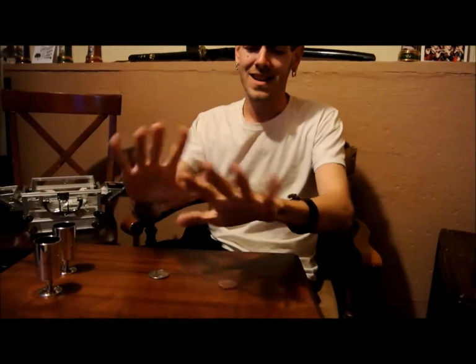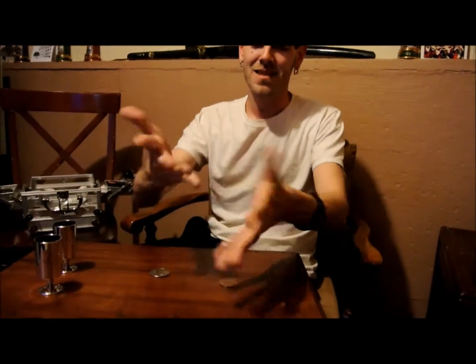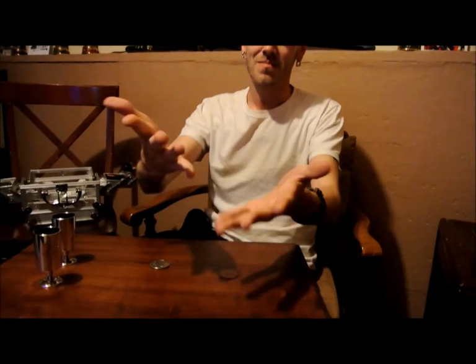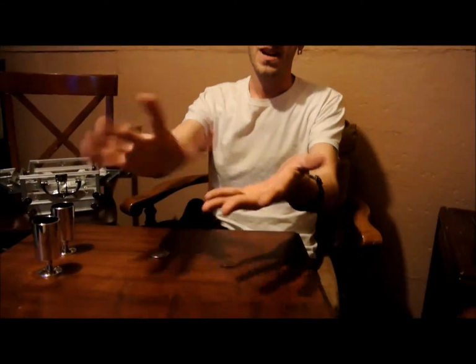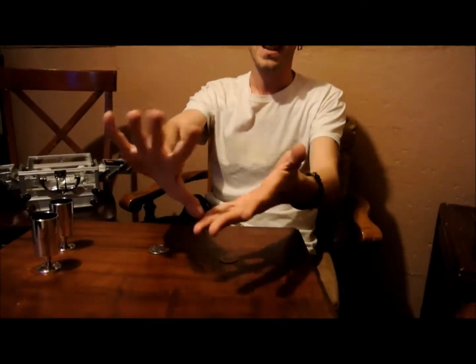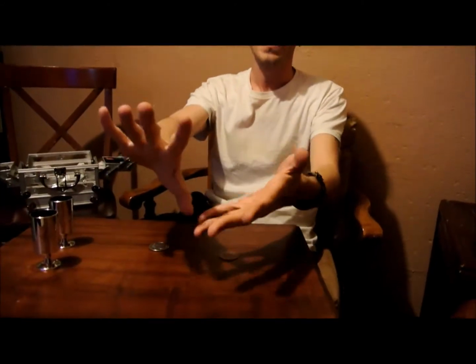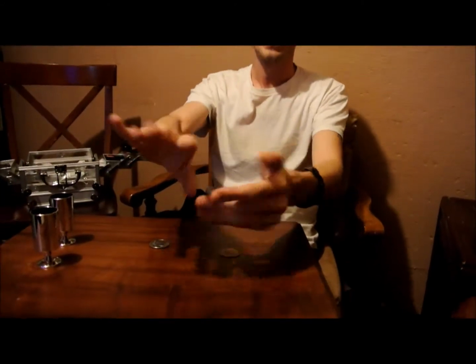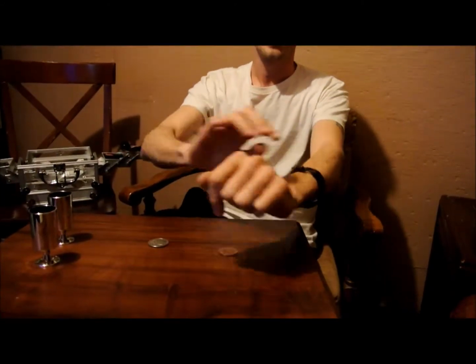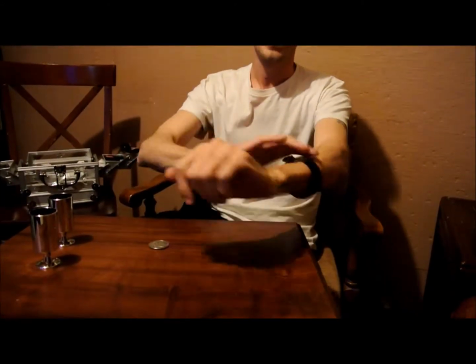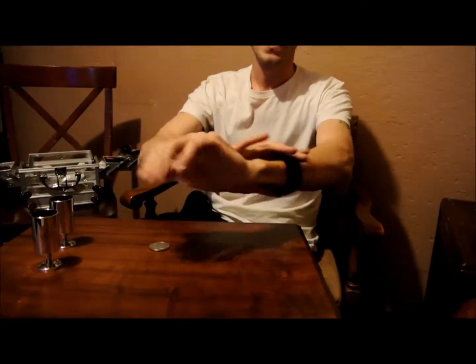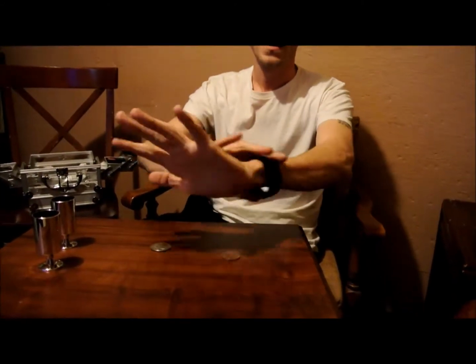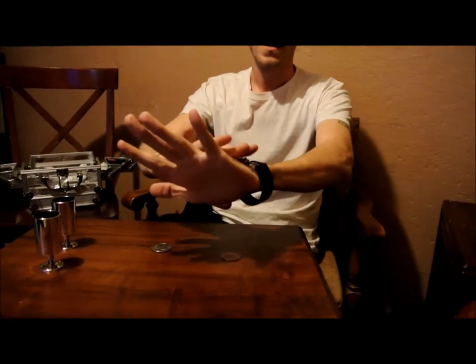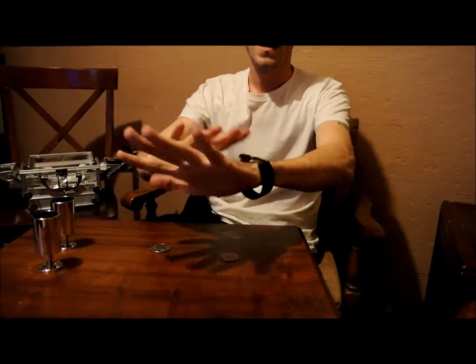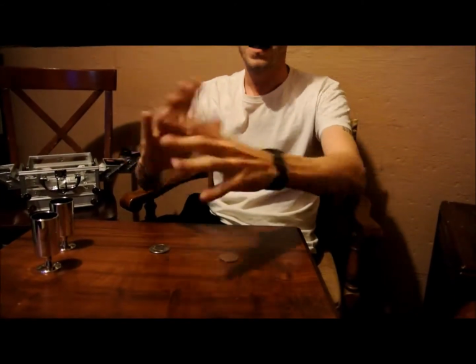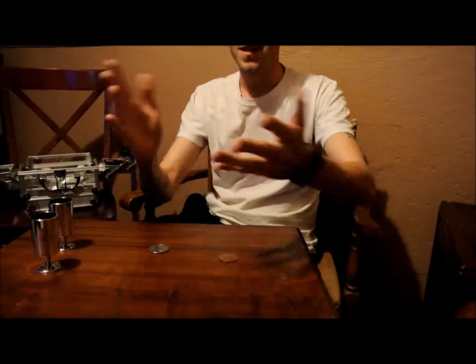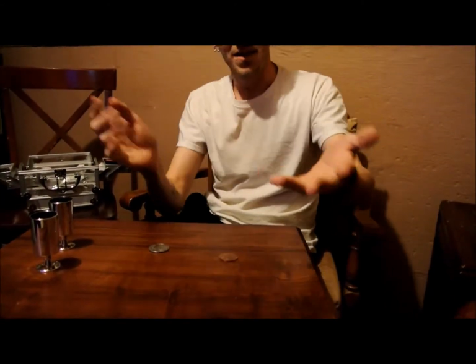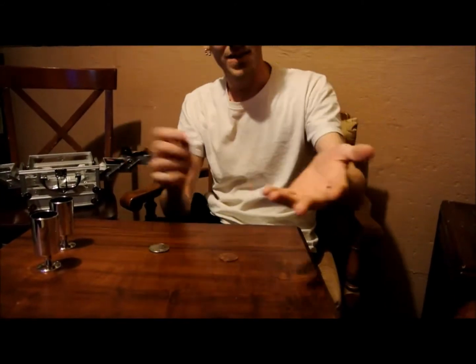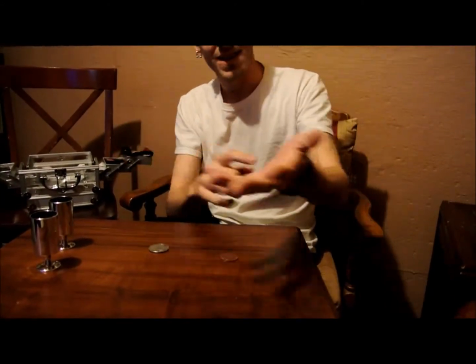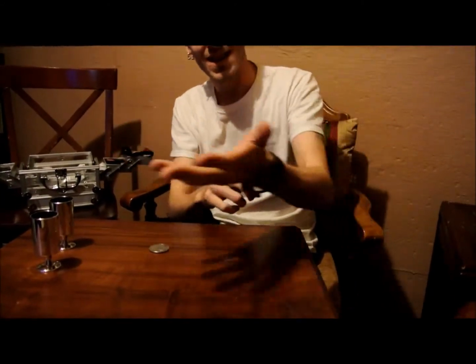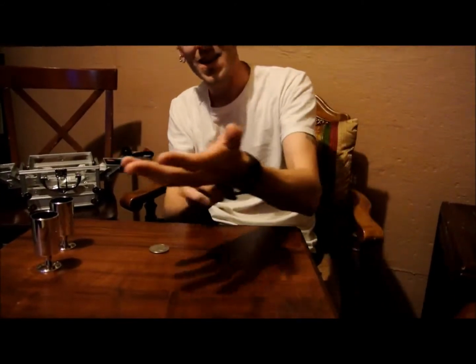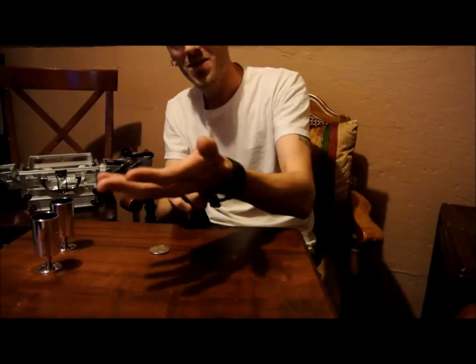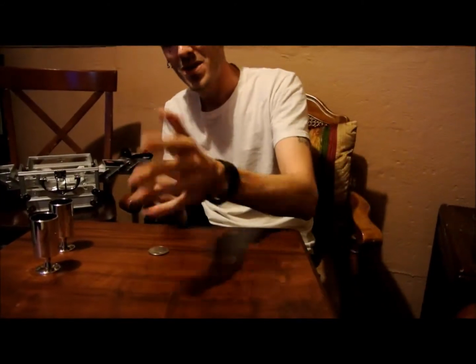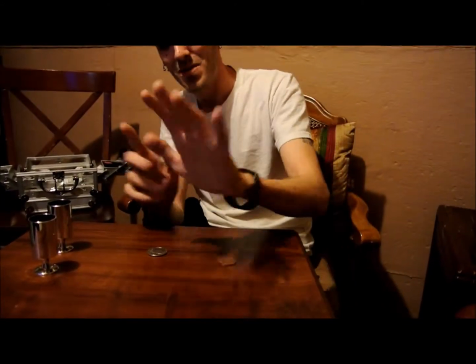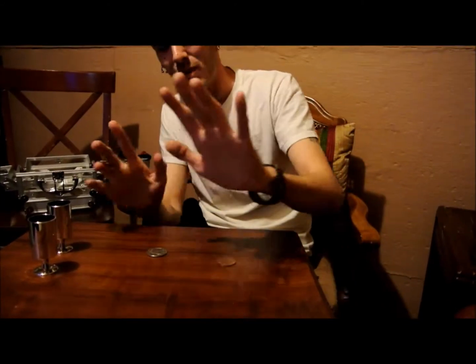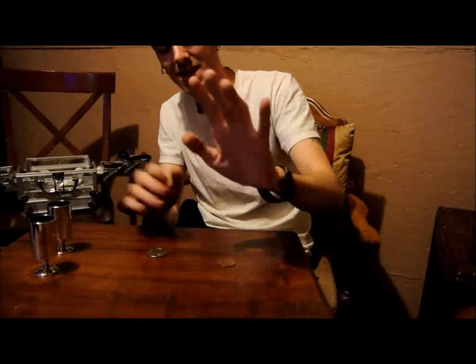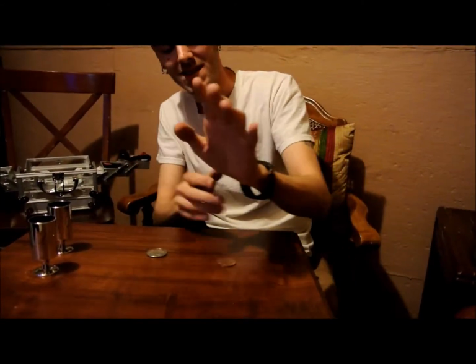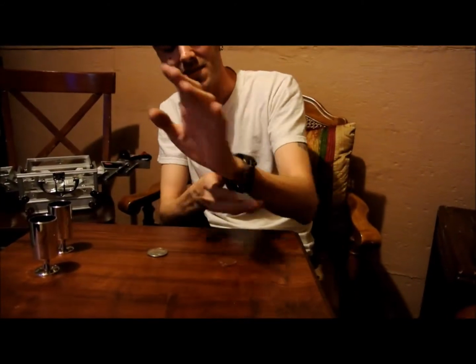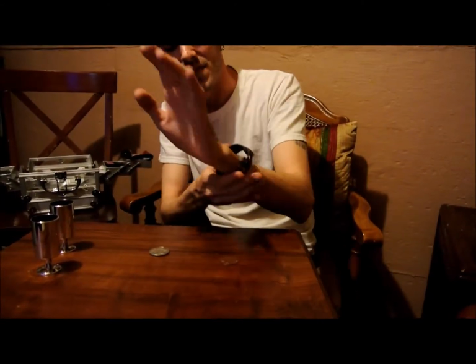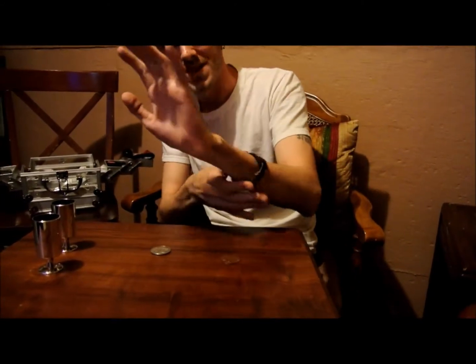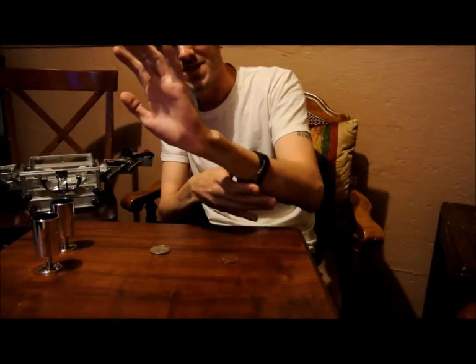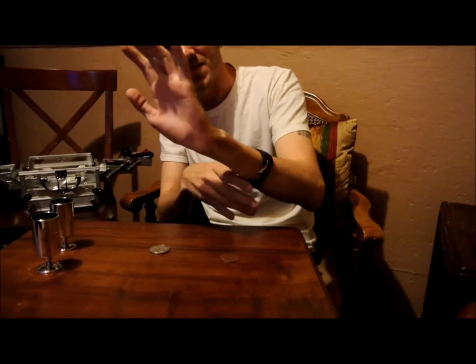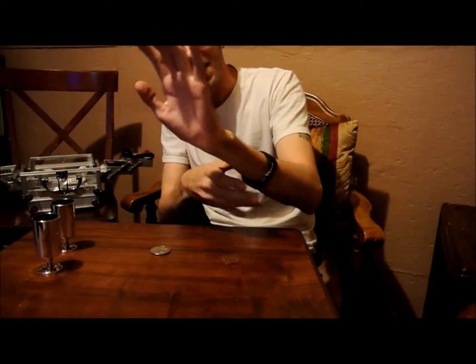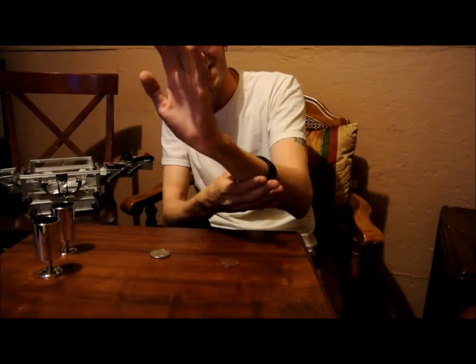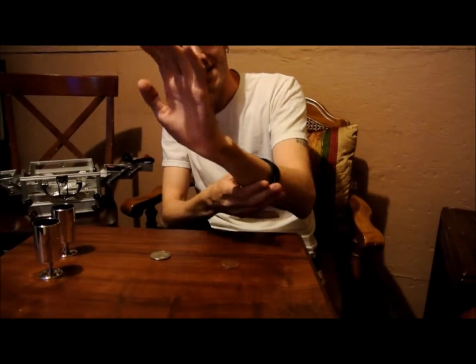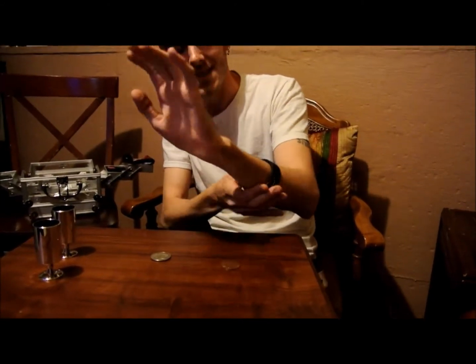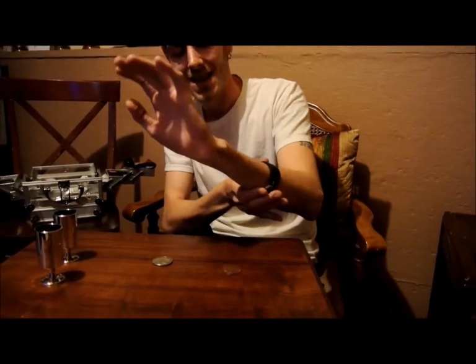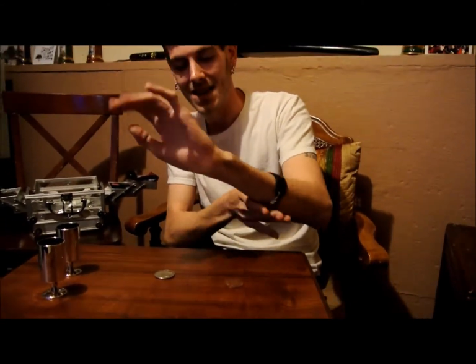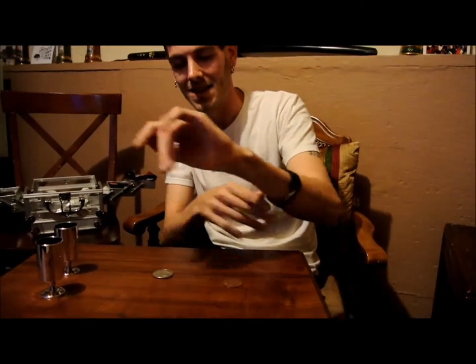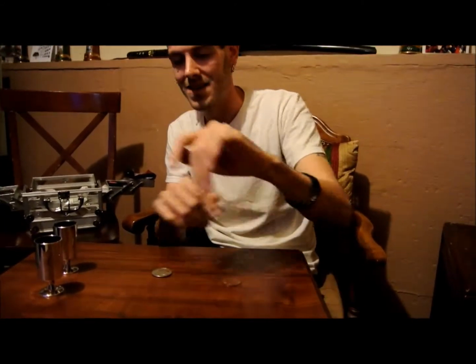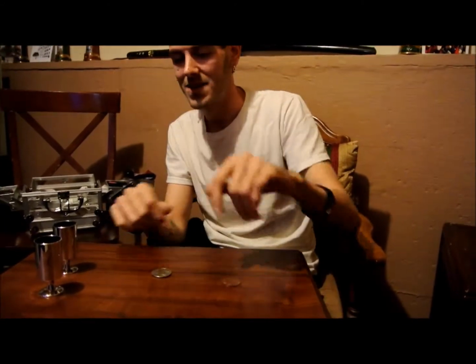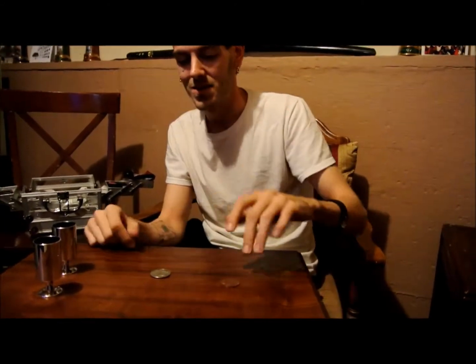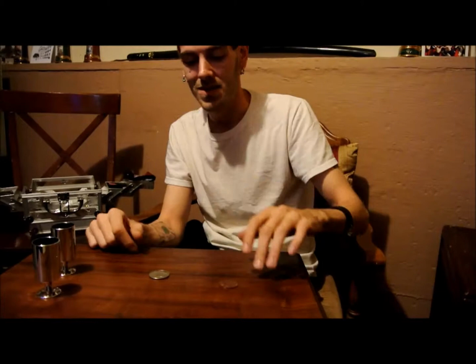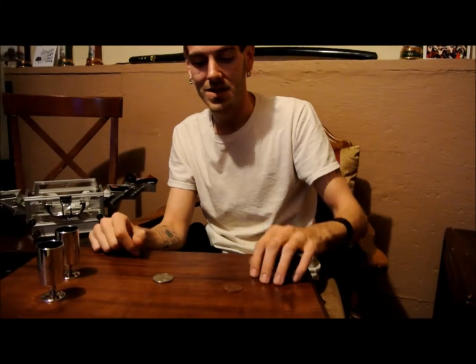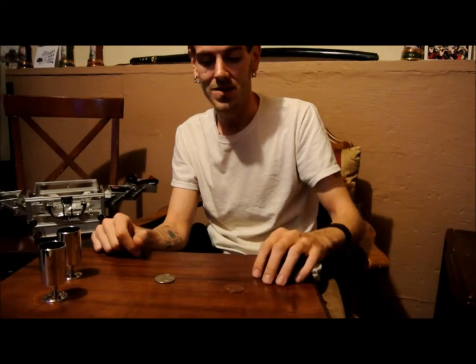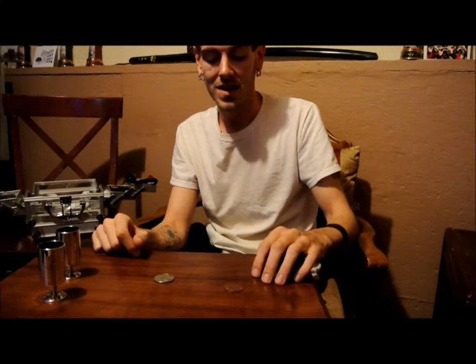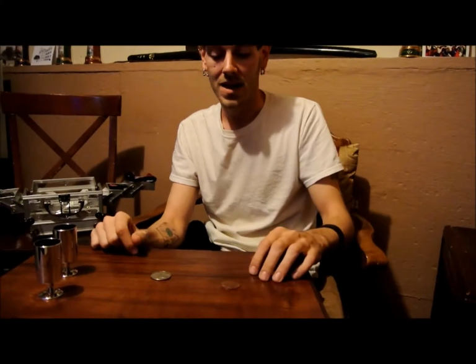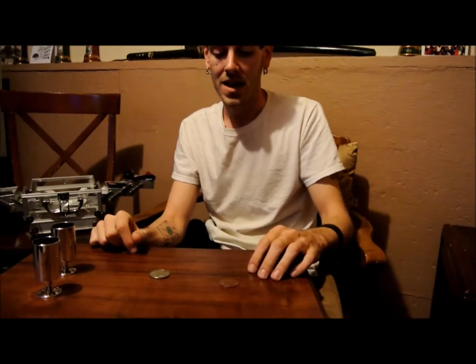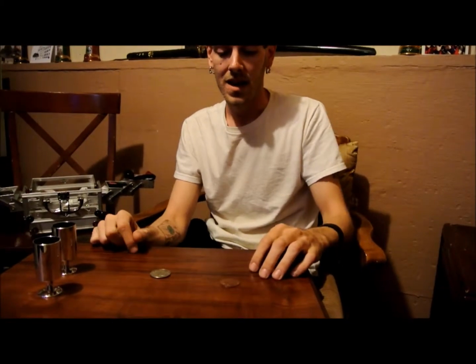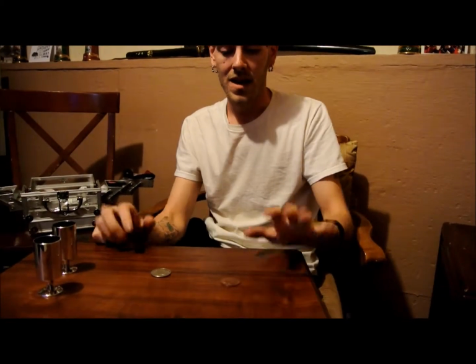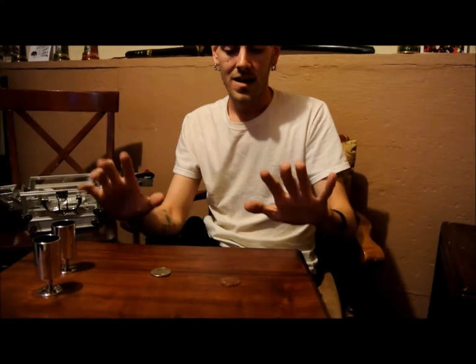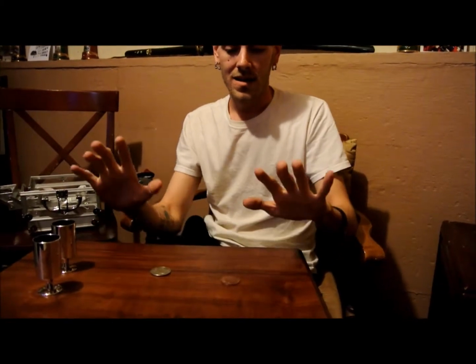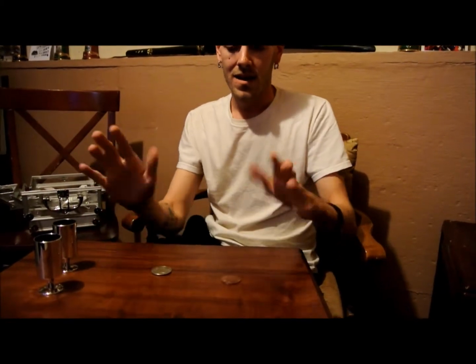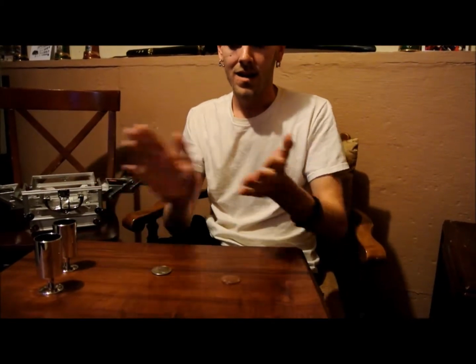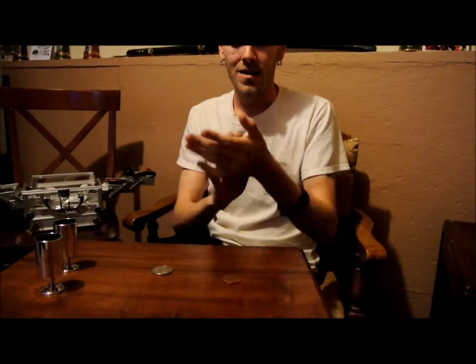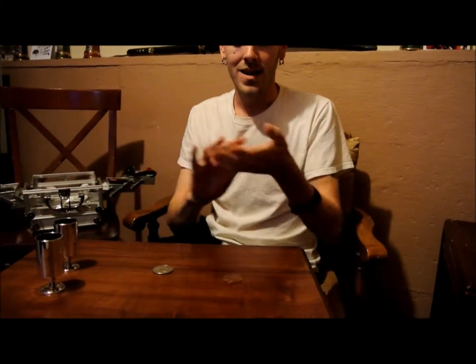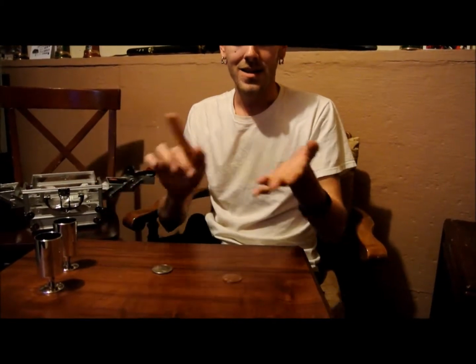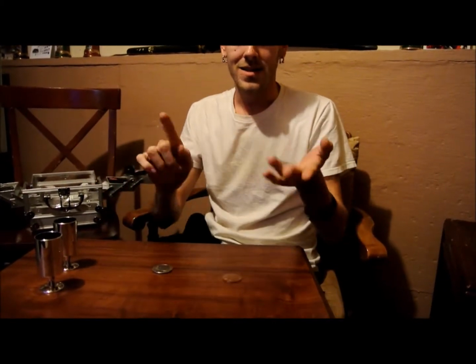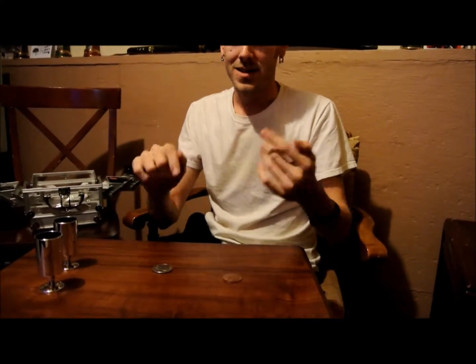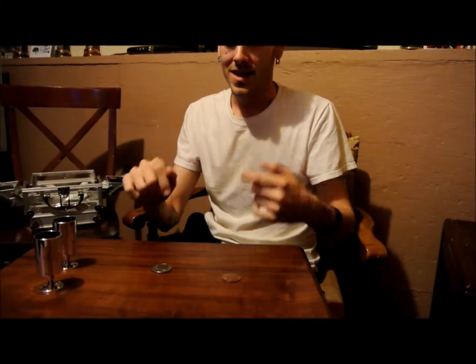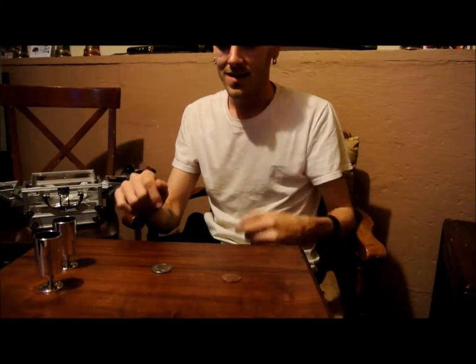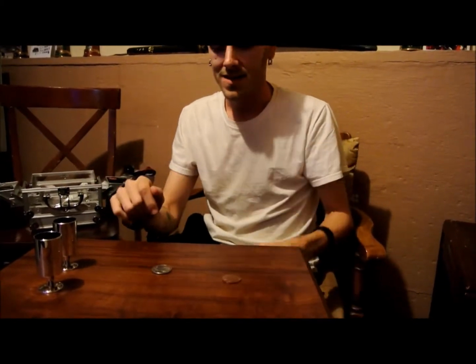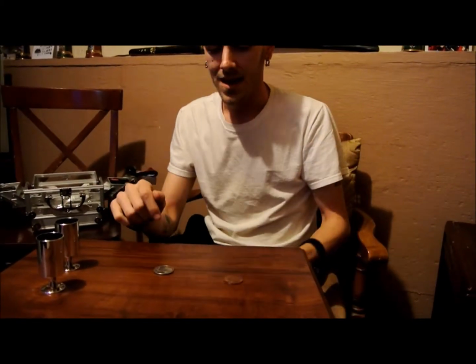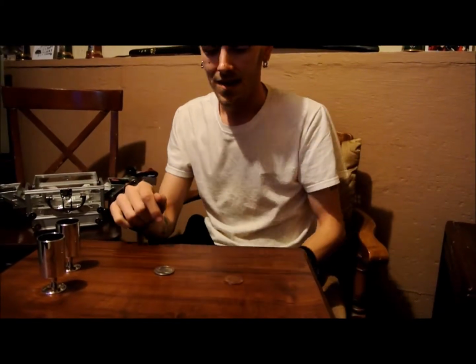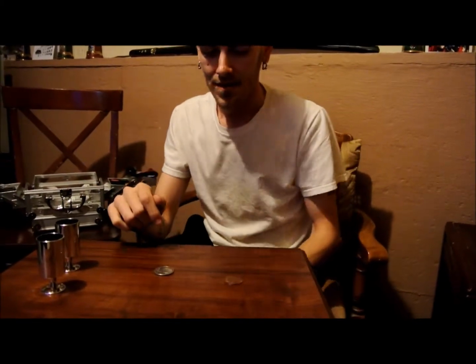And my hands are empty, it's nothing. I wear a bracelet, but I swear it's got nothing to do with the trick. Alright, so check this out.